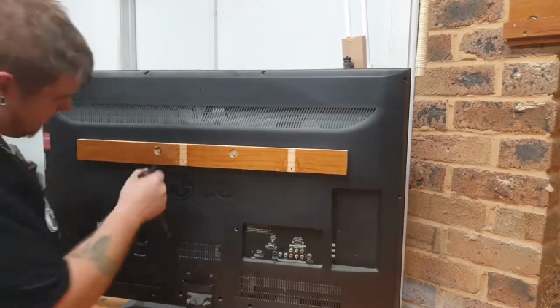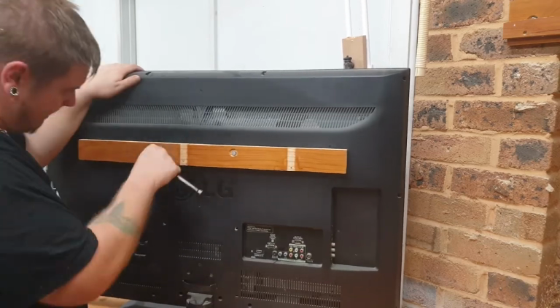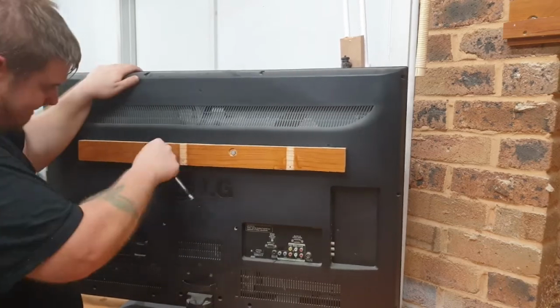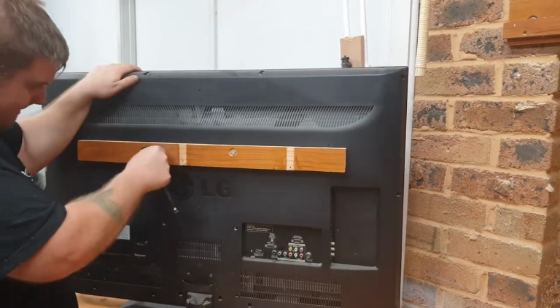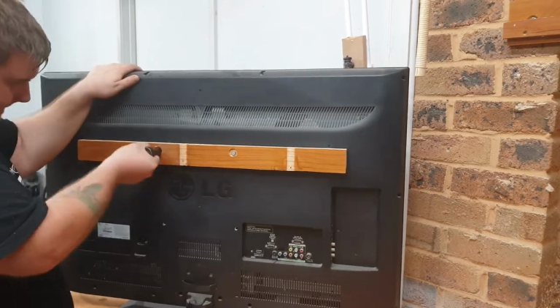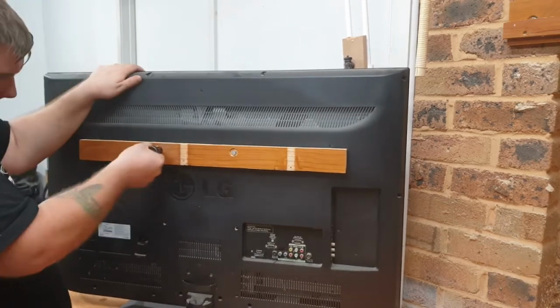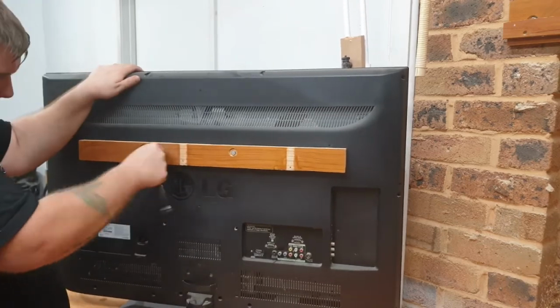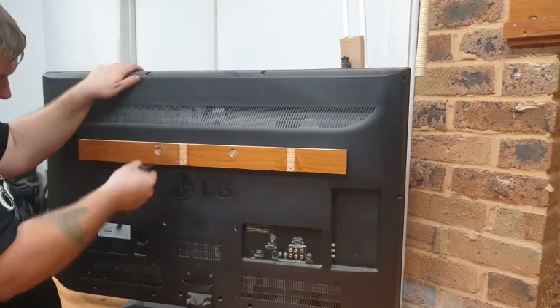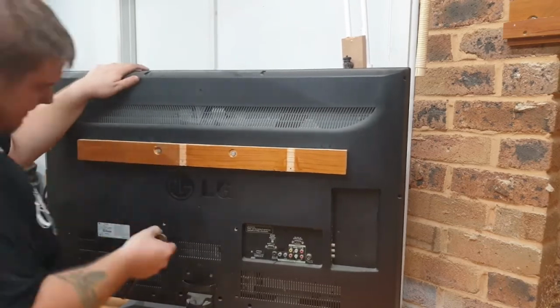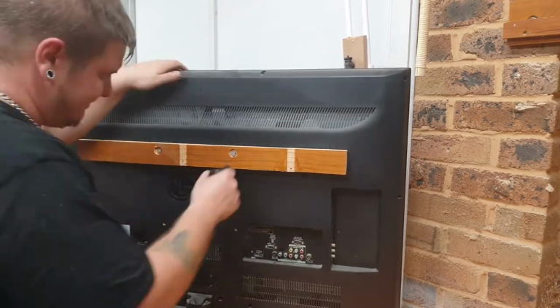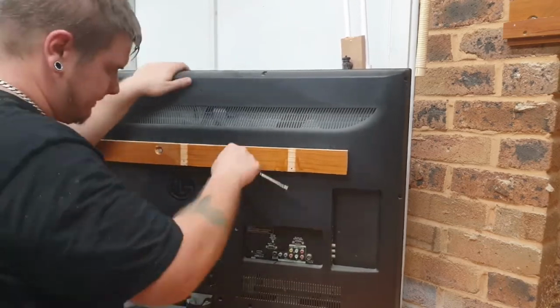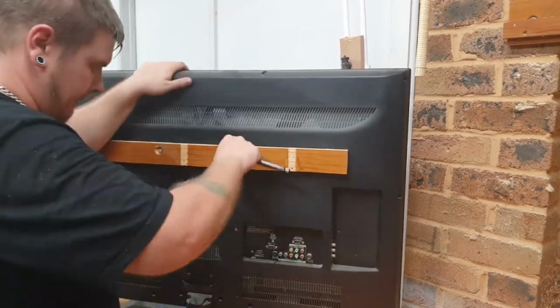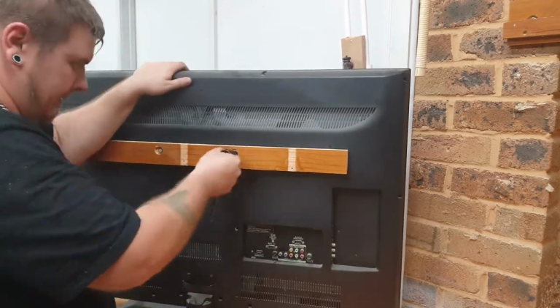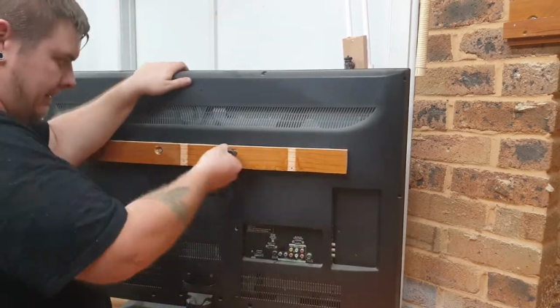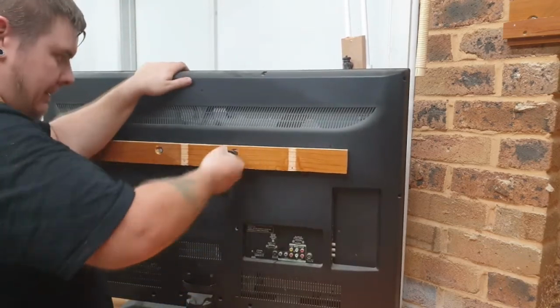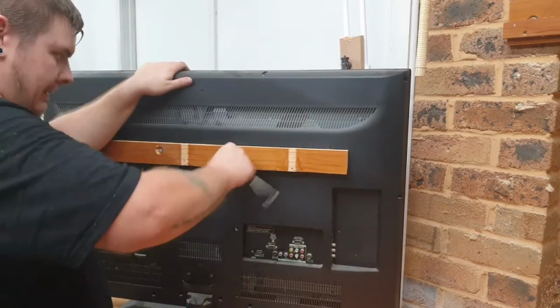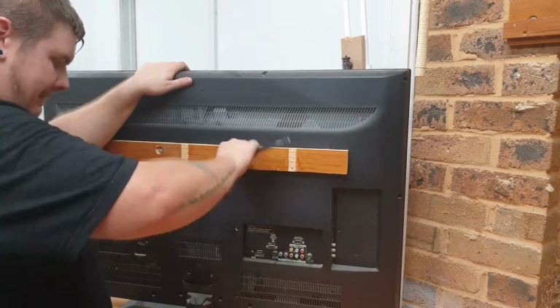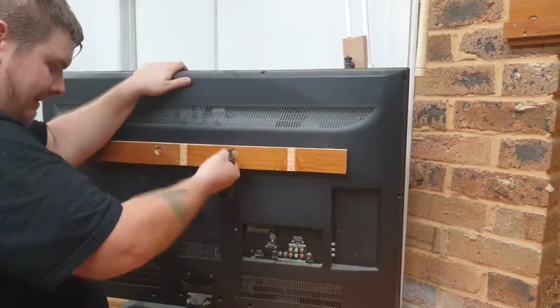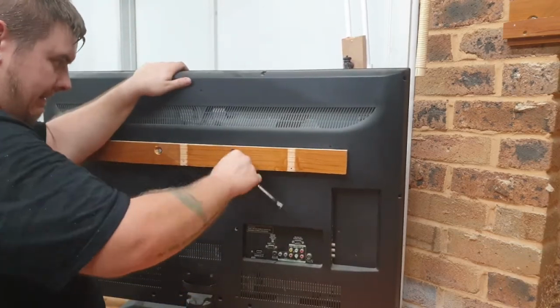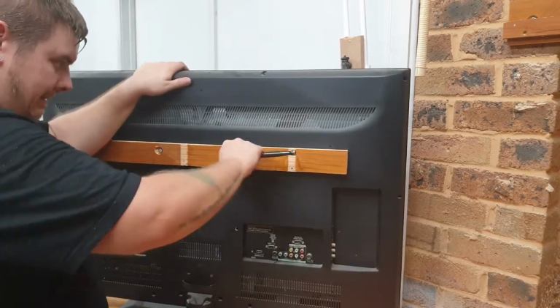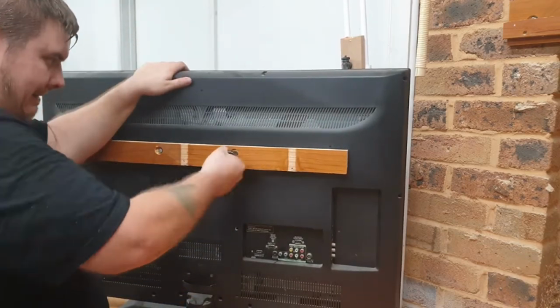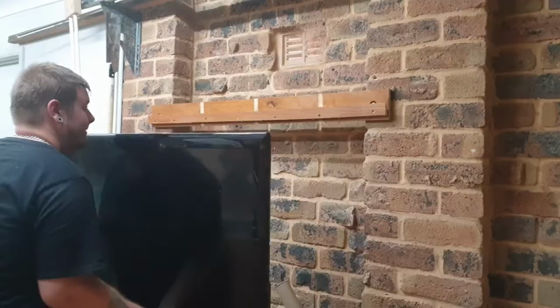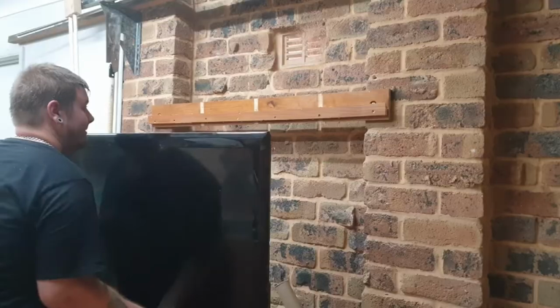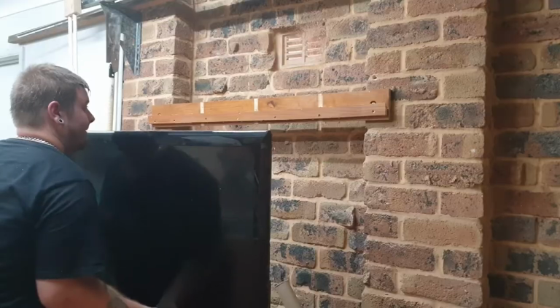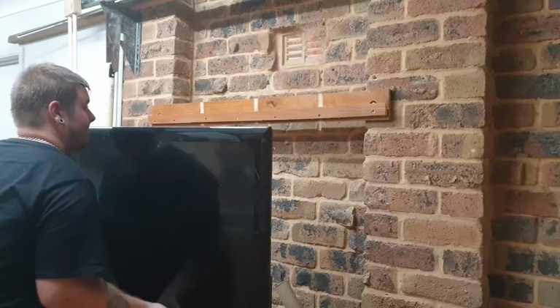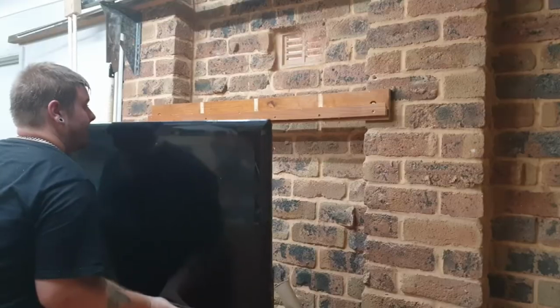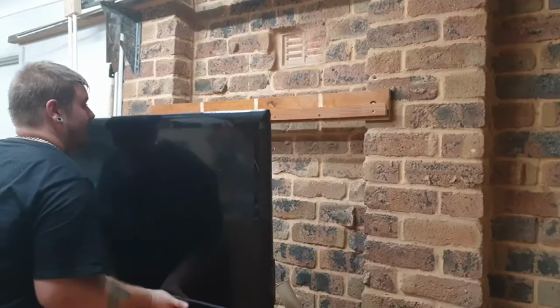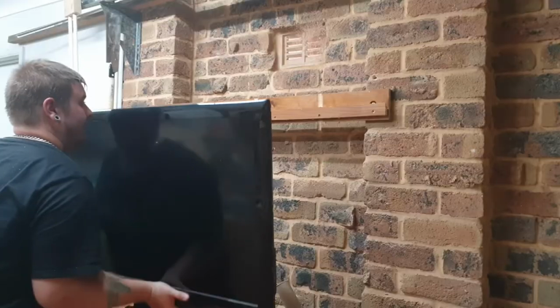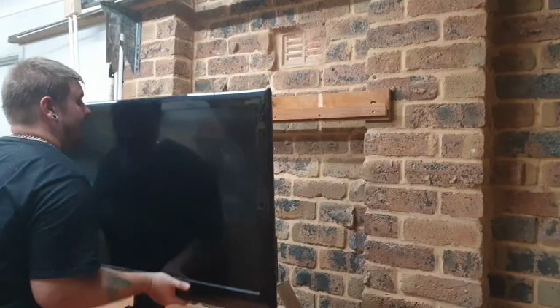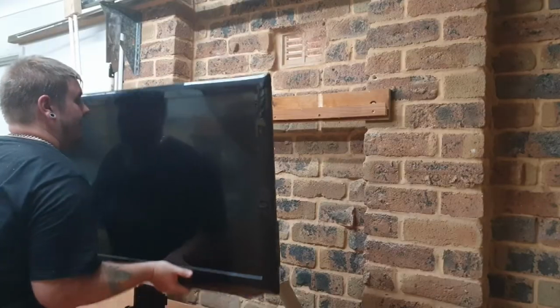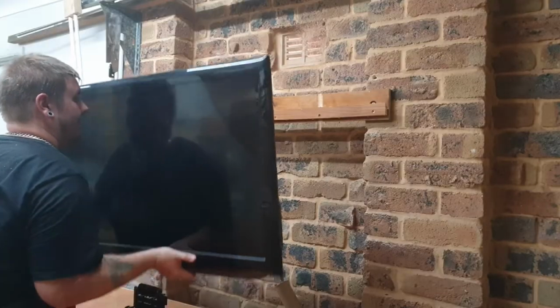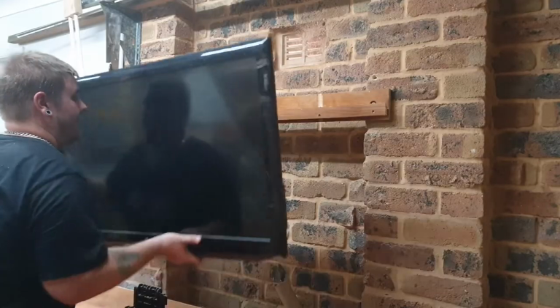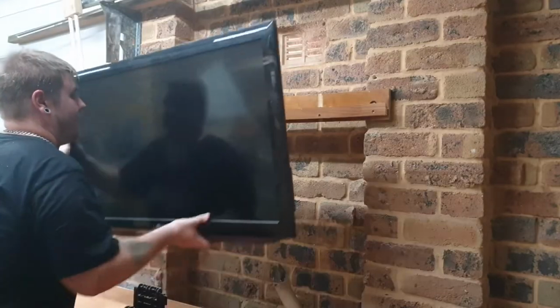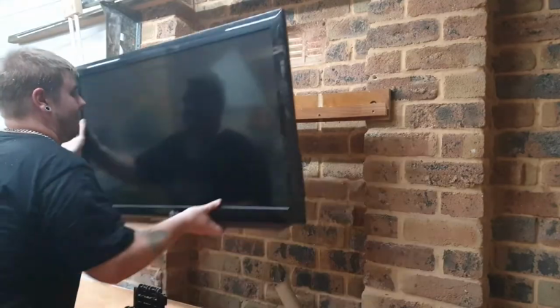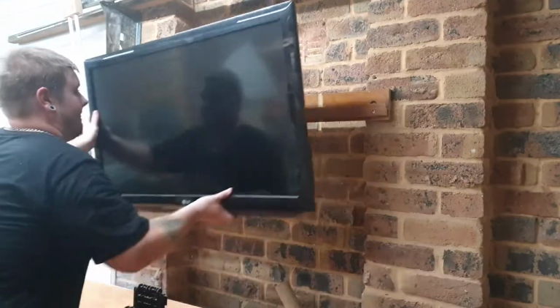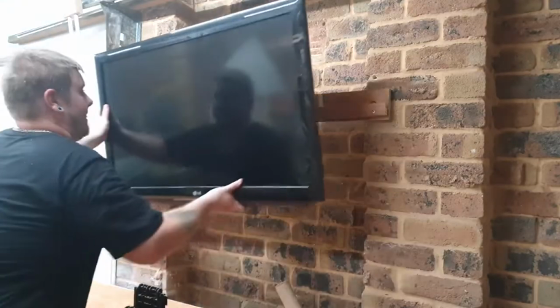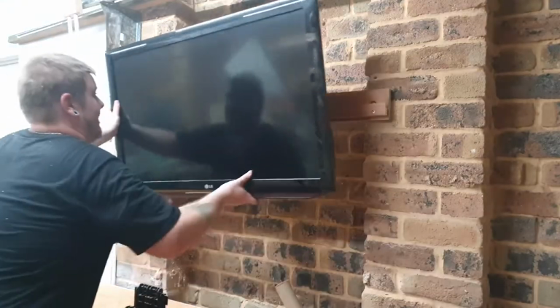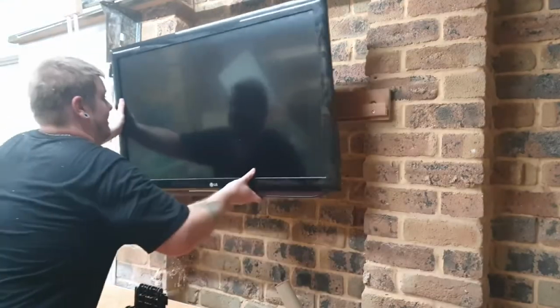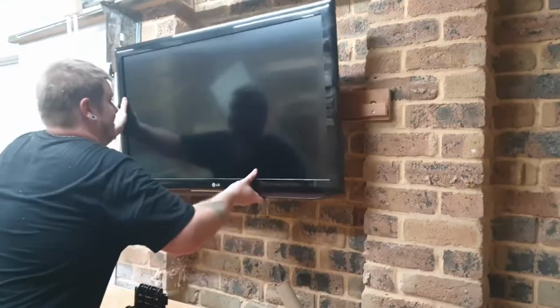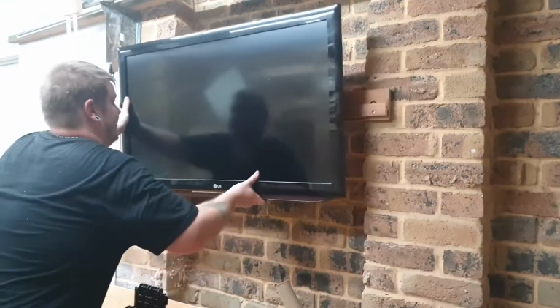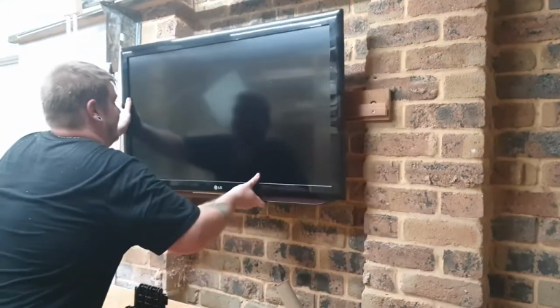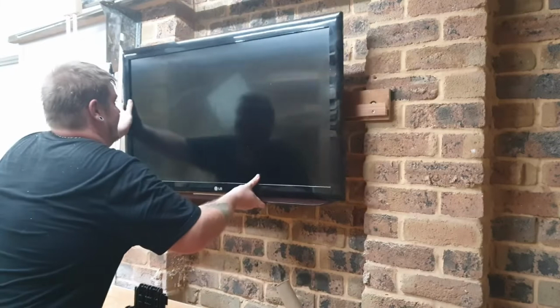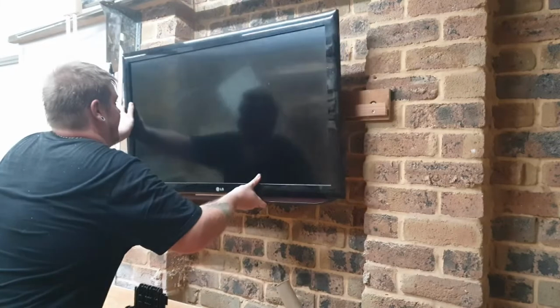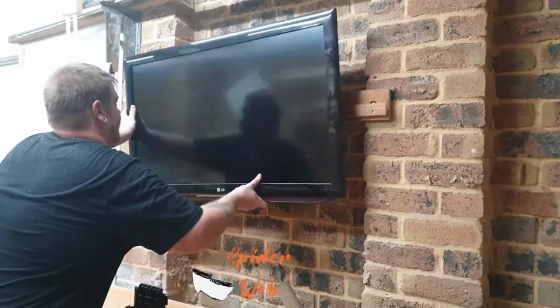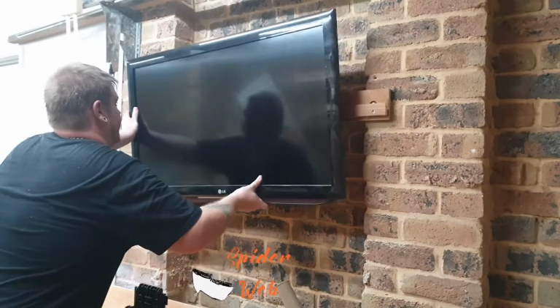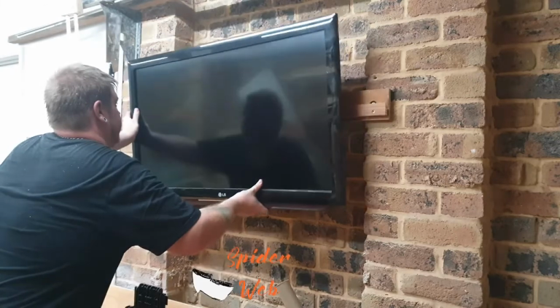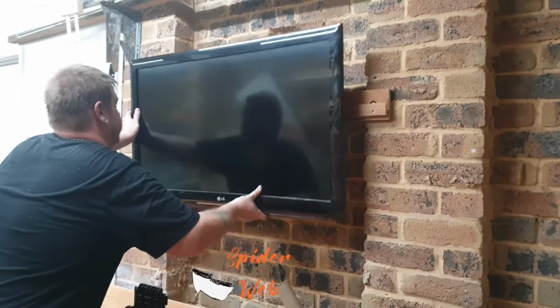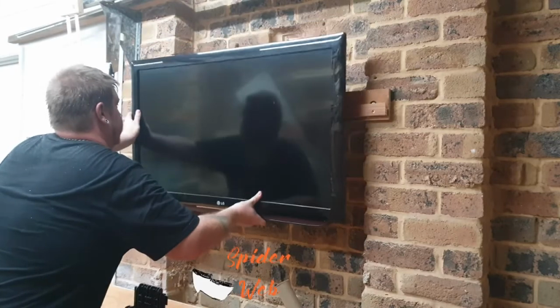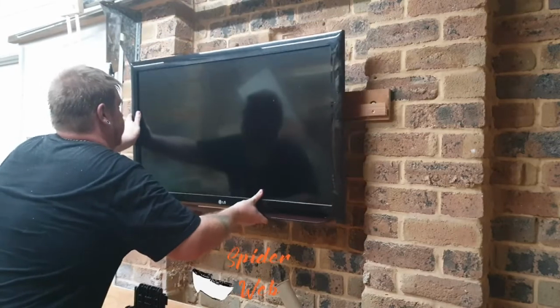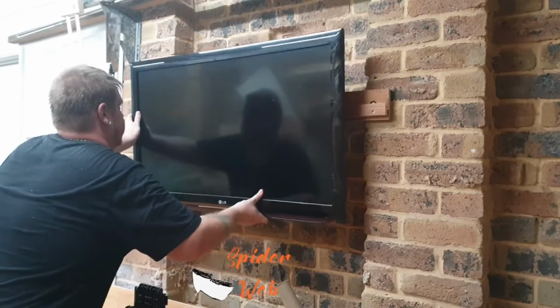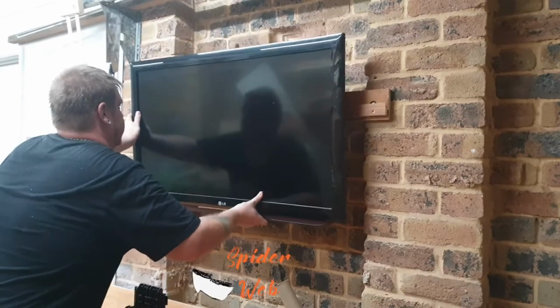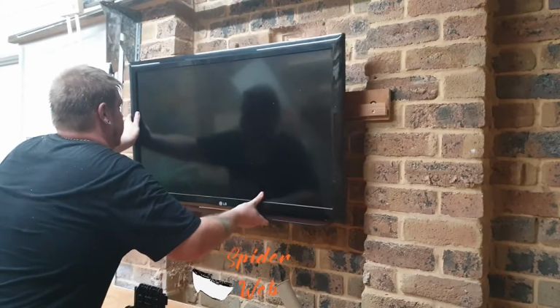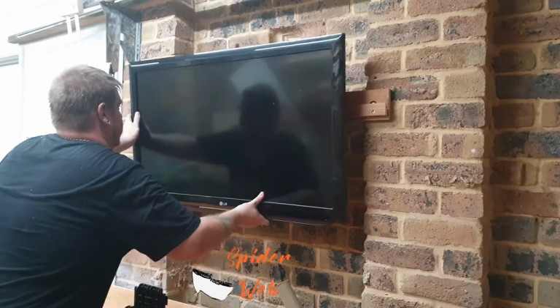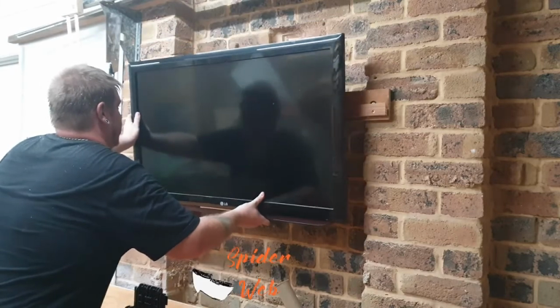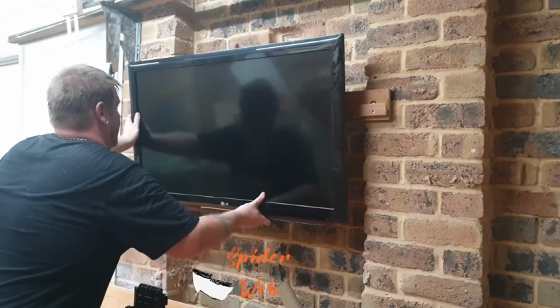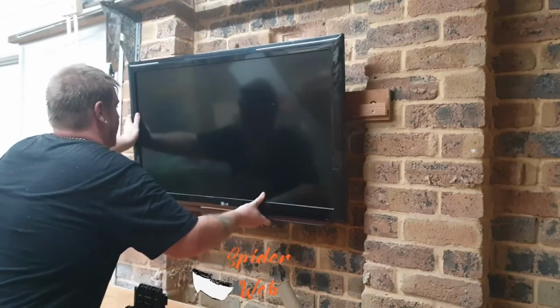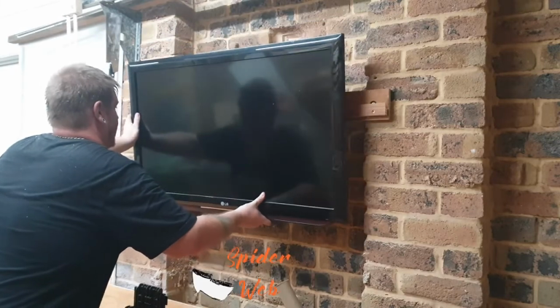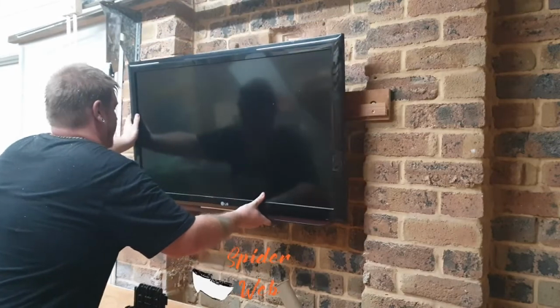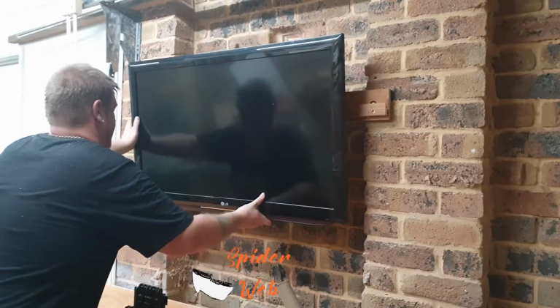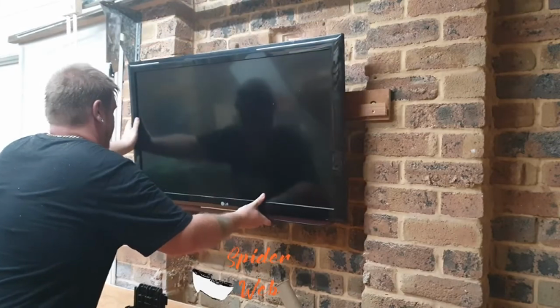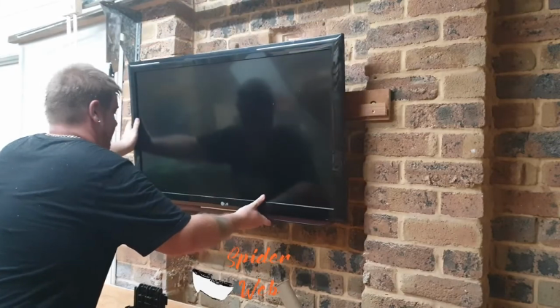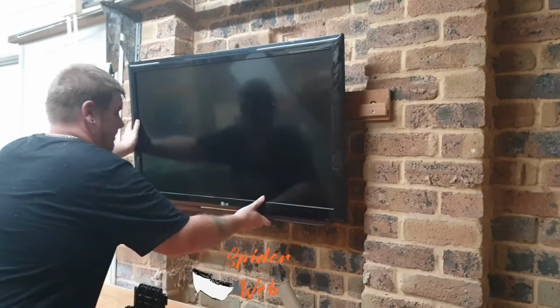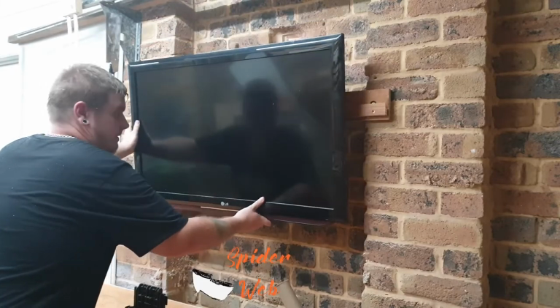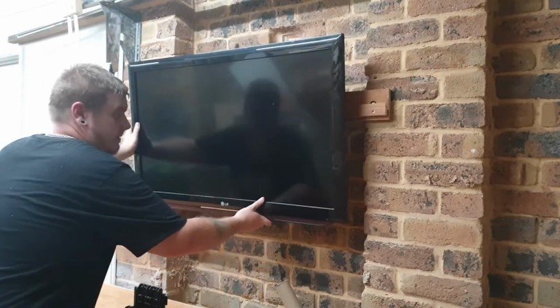After bolting the French cleat to the back of the TV, the last thing to do was lift the TV off its stand and hang it on the wall.